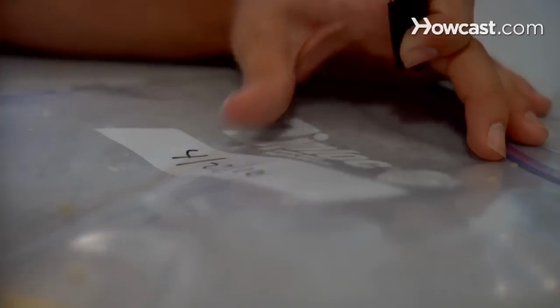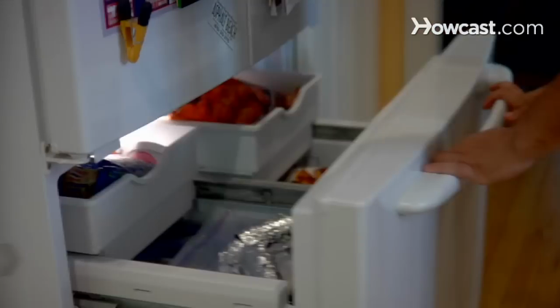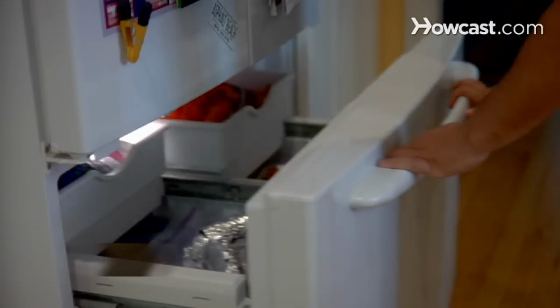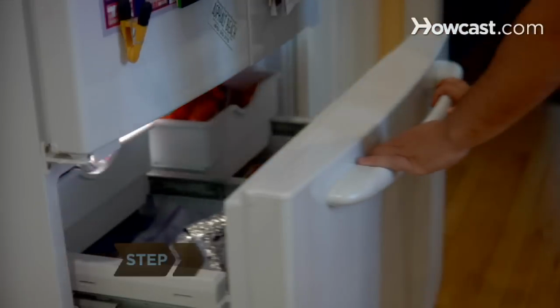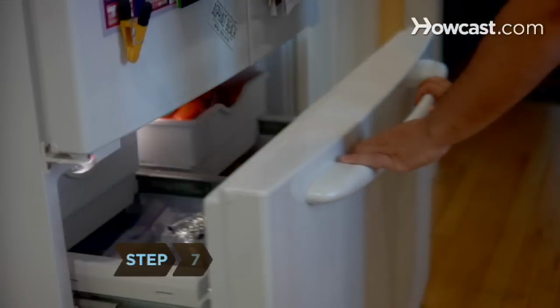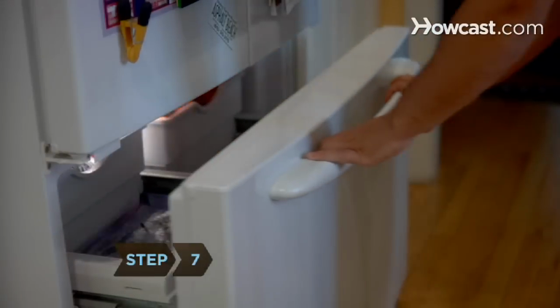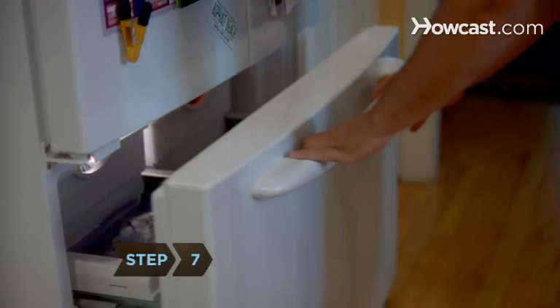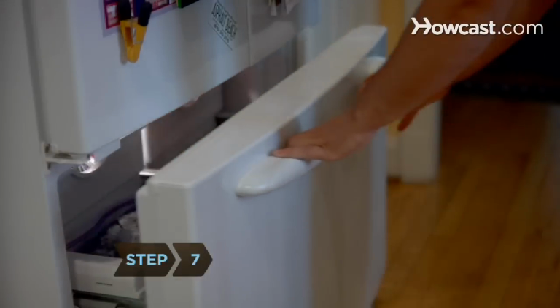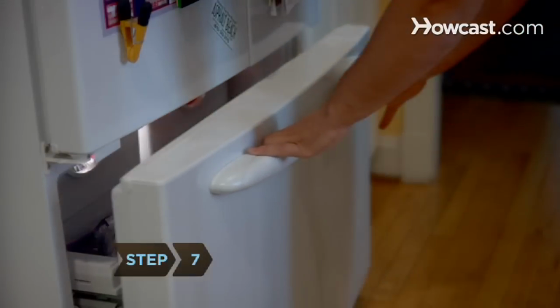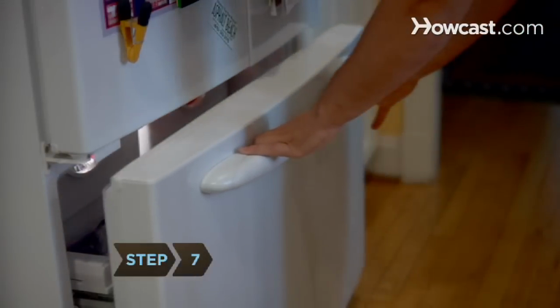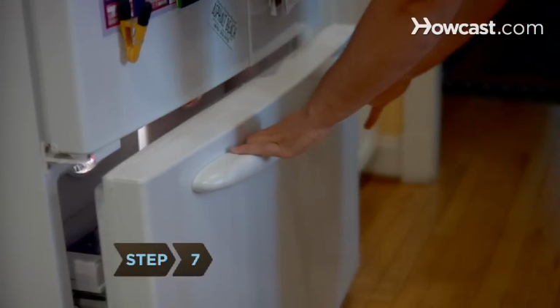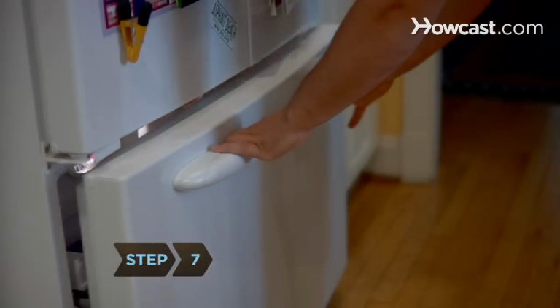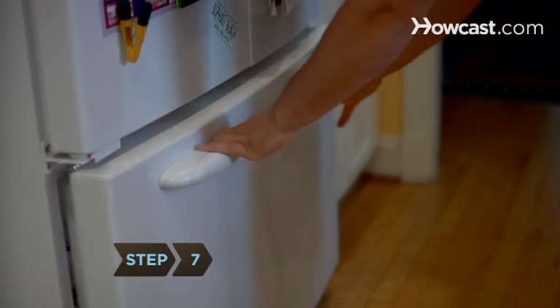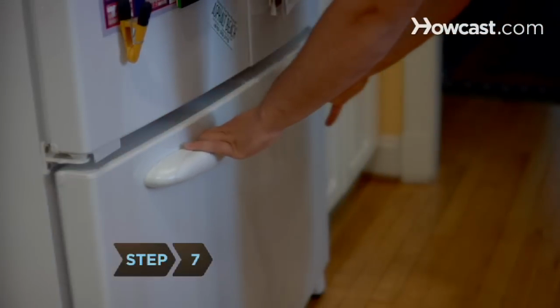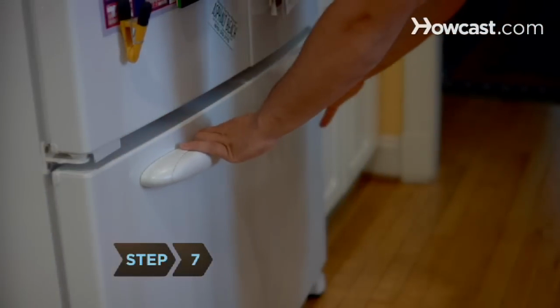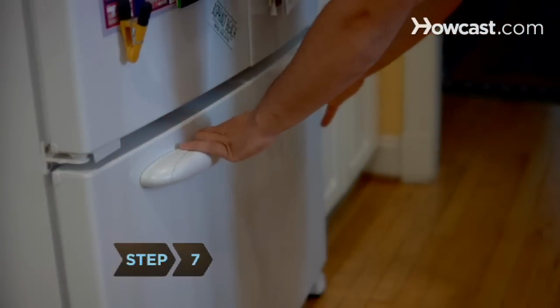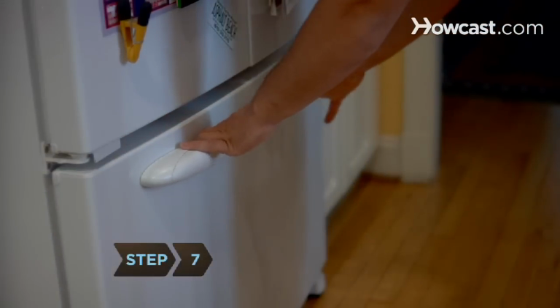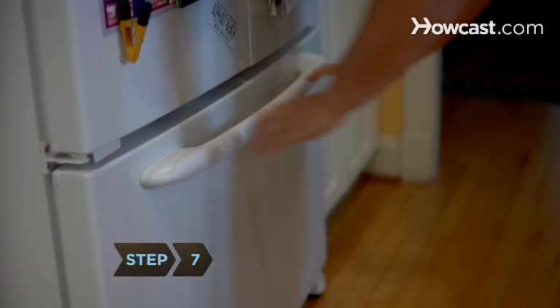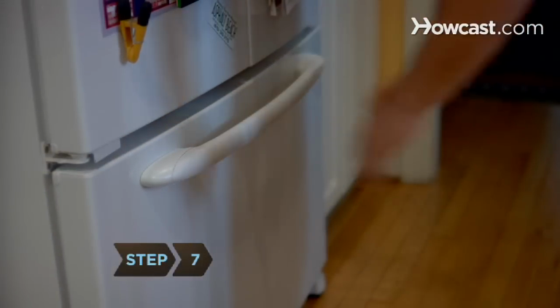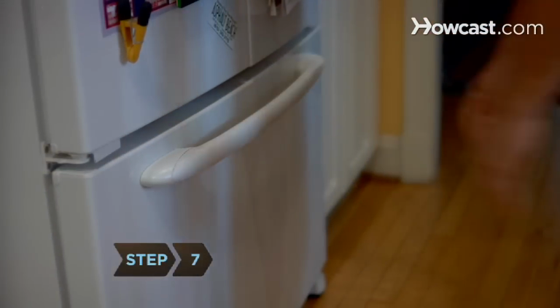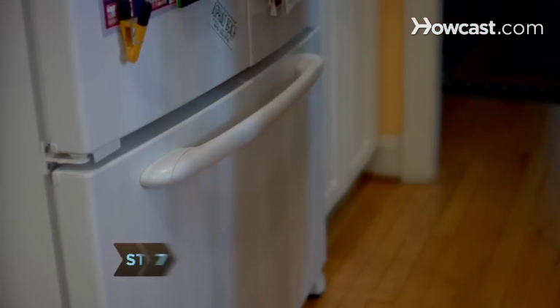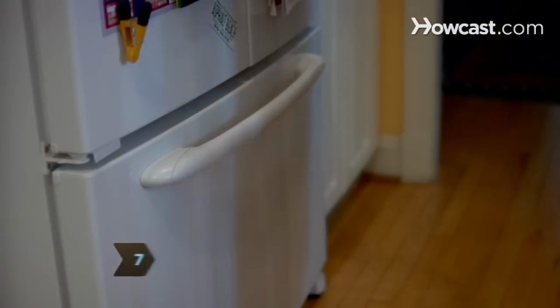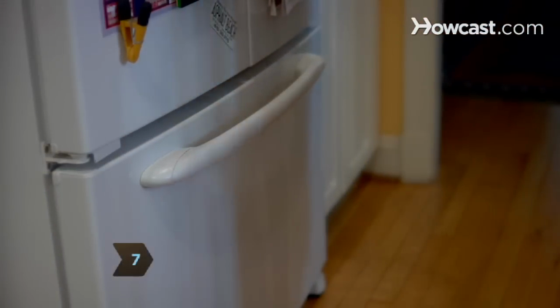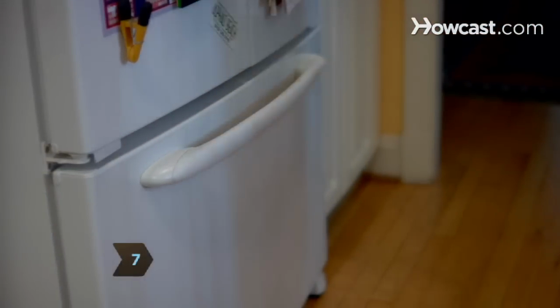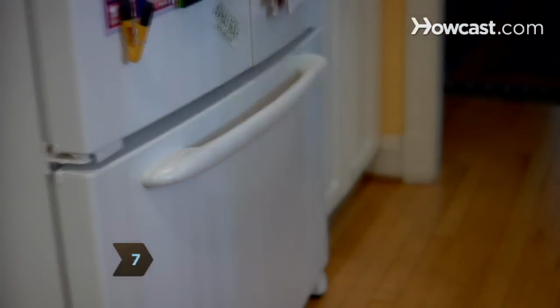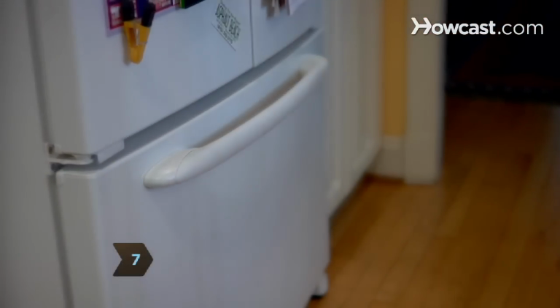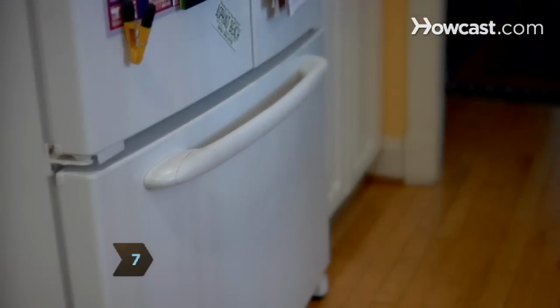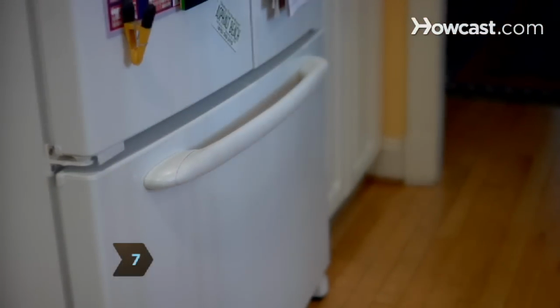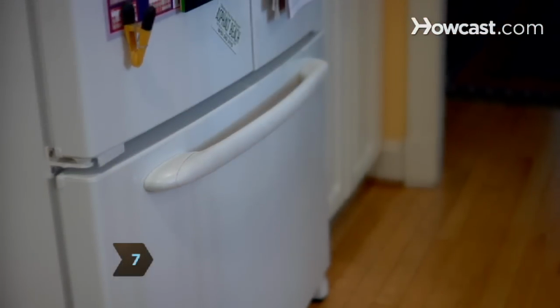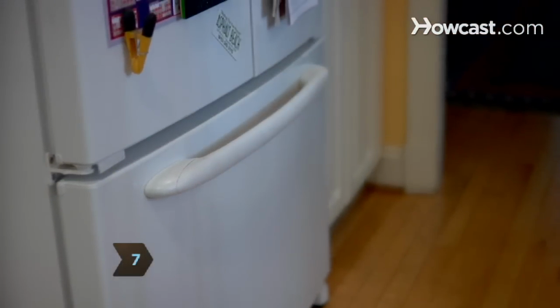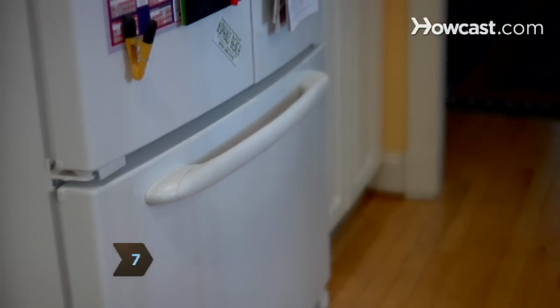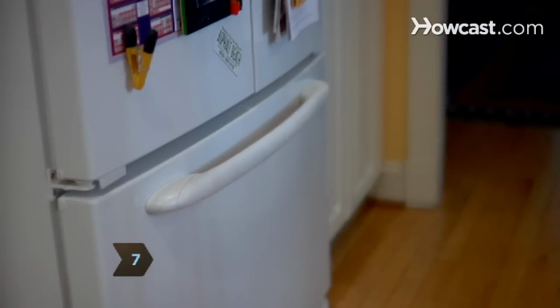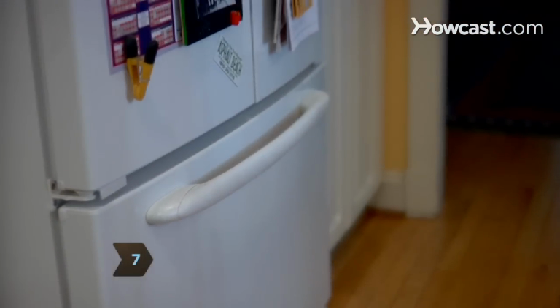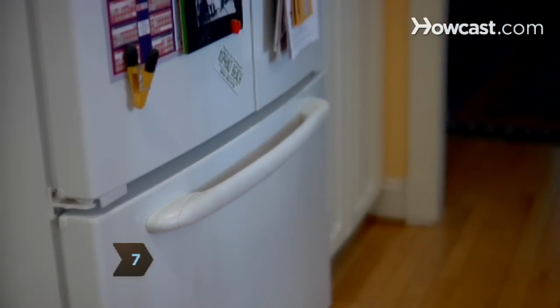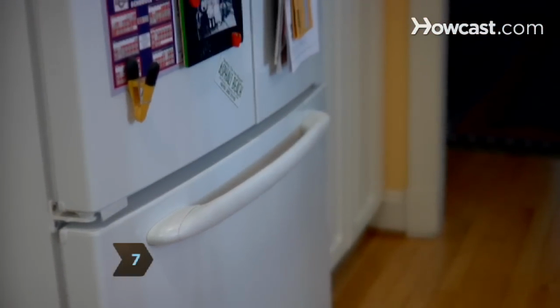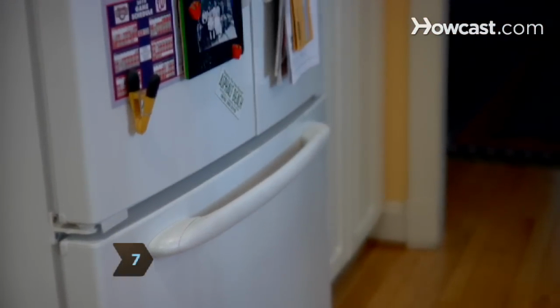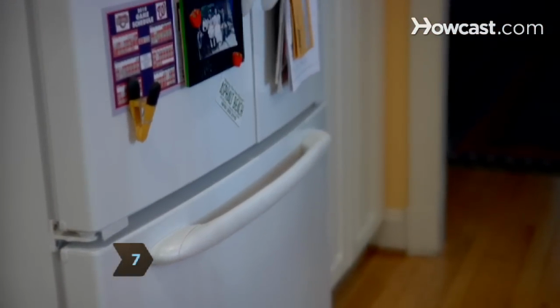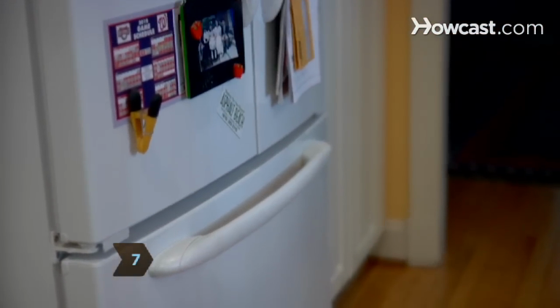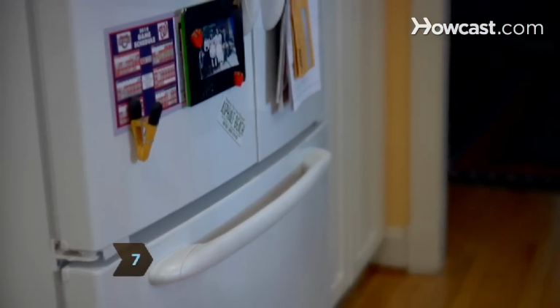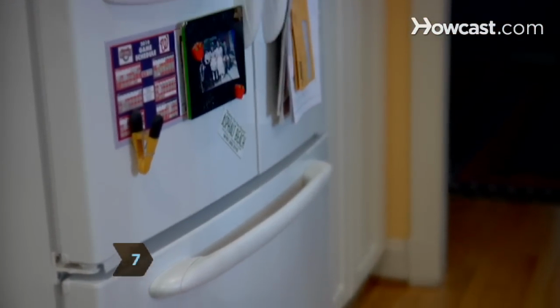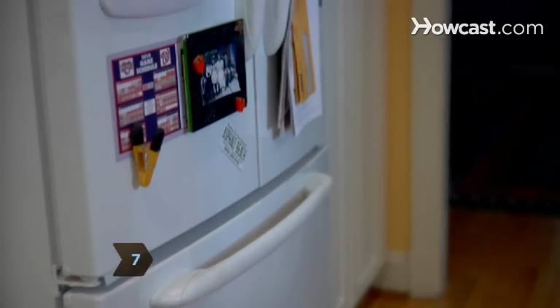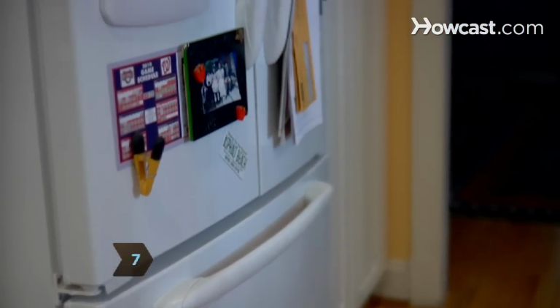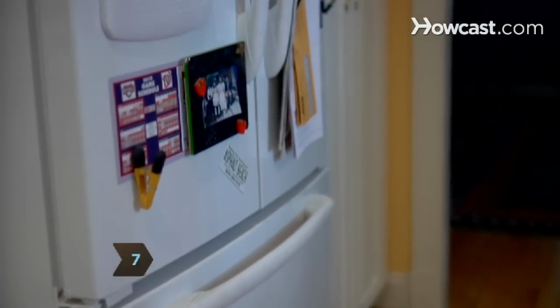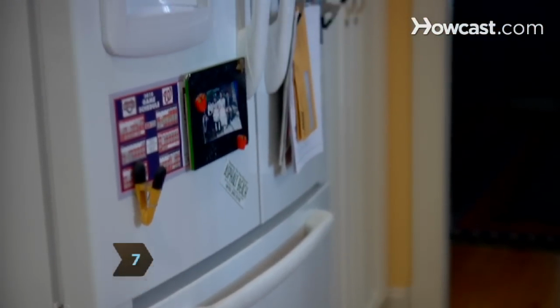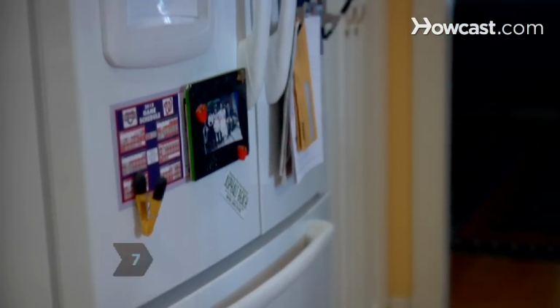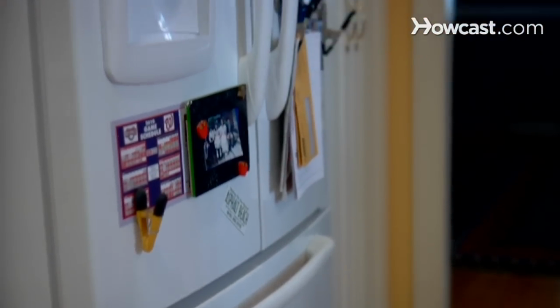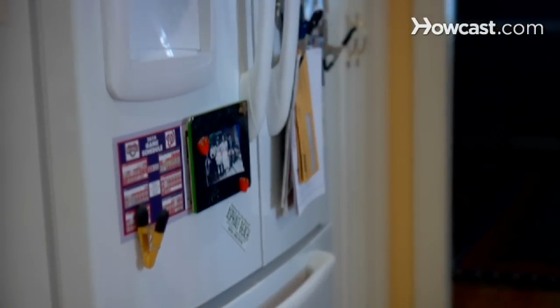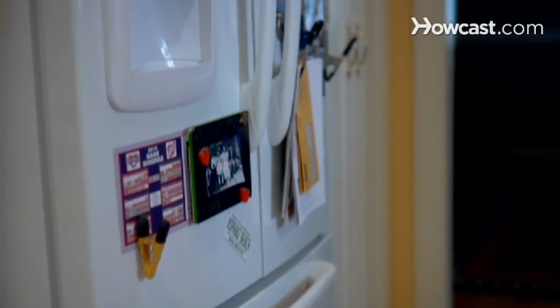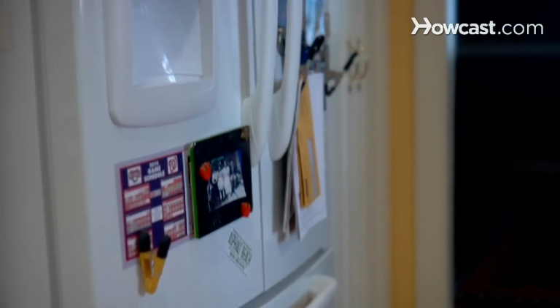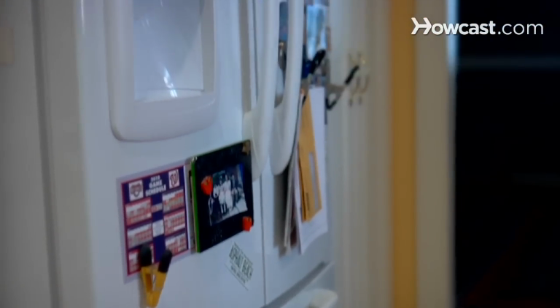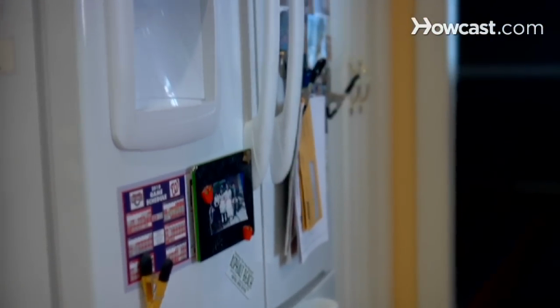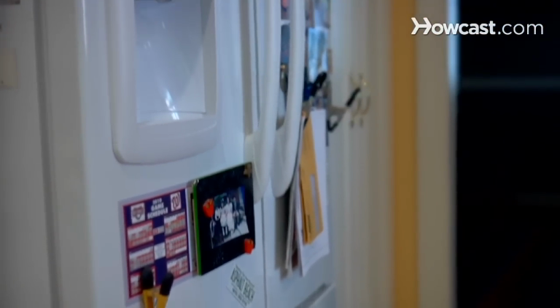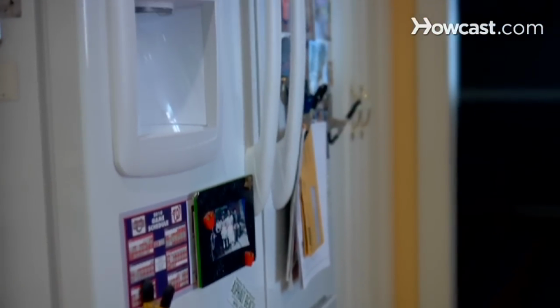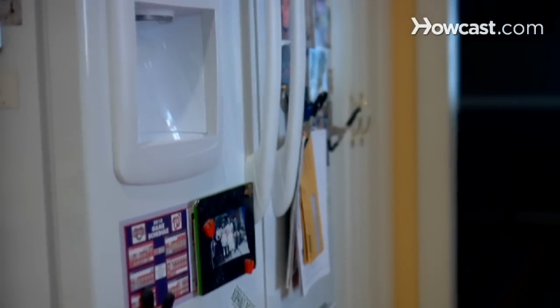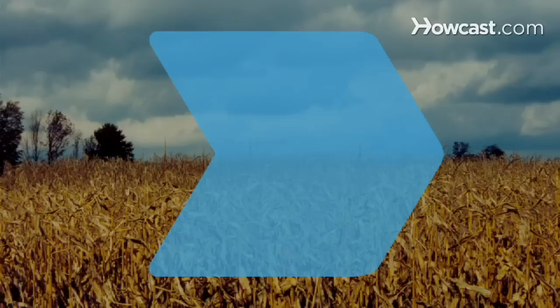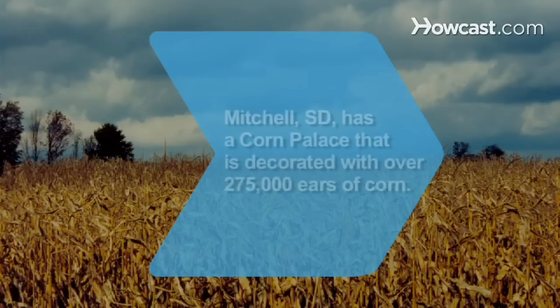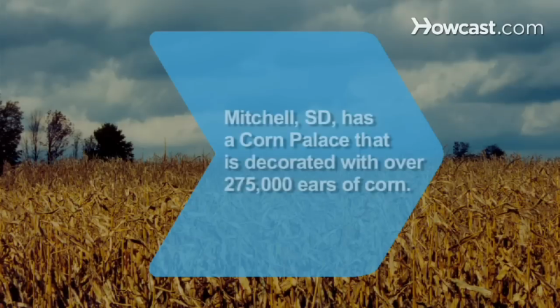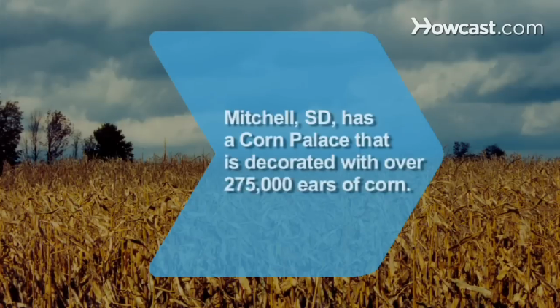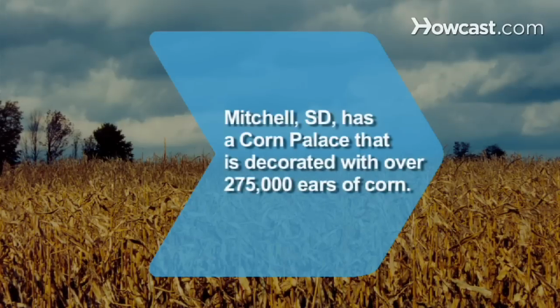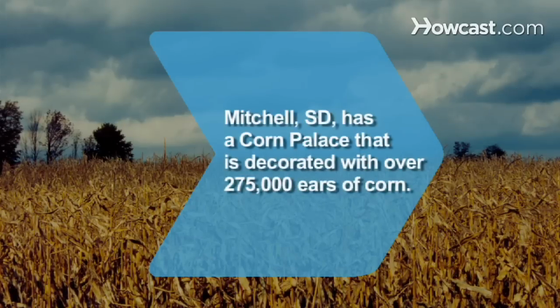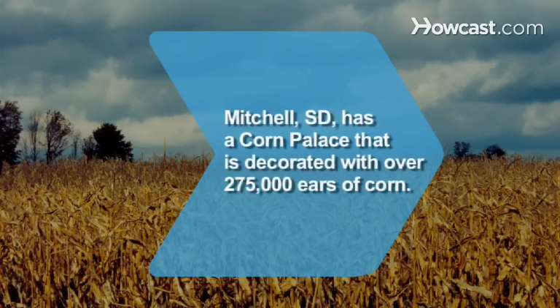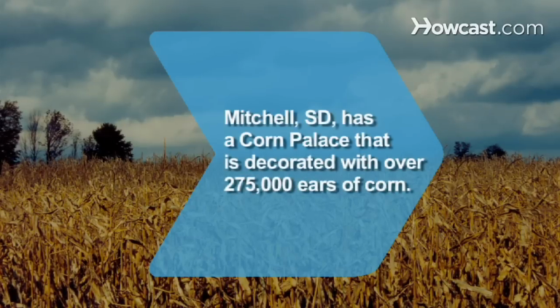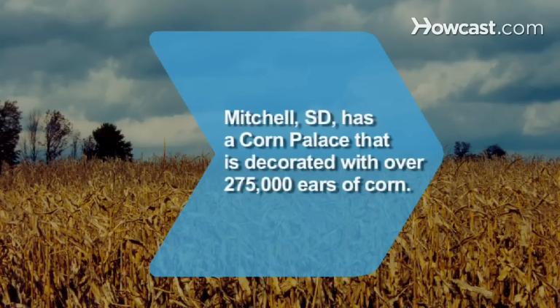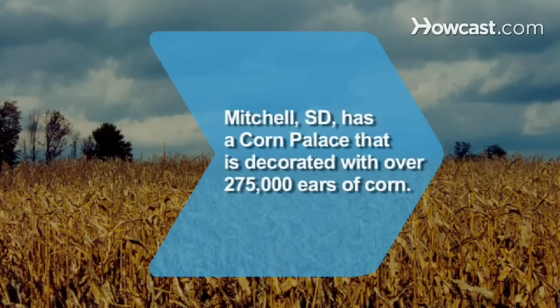Step 7. Place the corn in the freezer. Defrost it in the refrigerator to enjoy a taste of summer throughout the year.